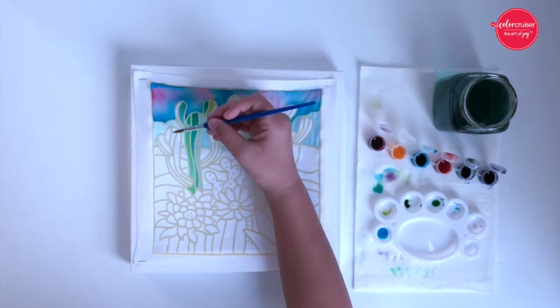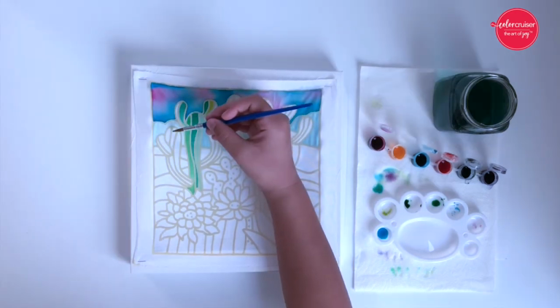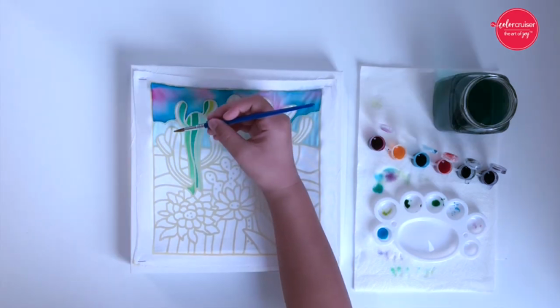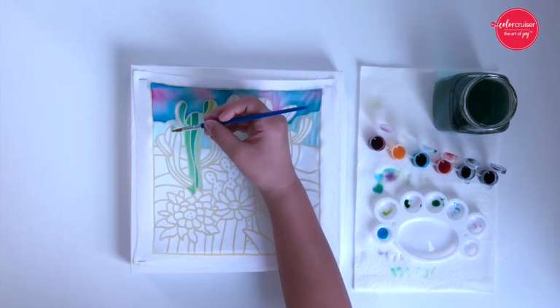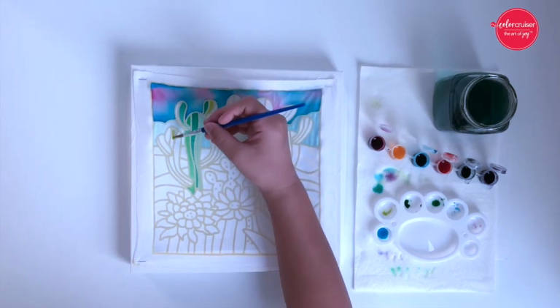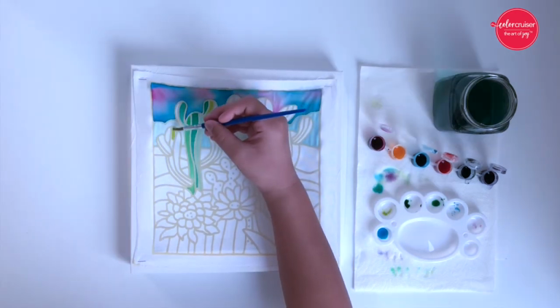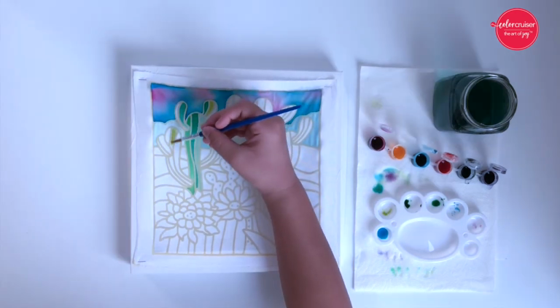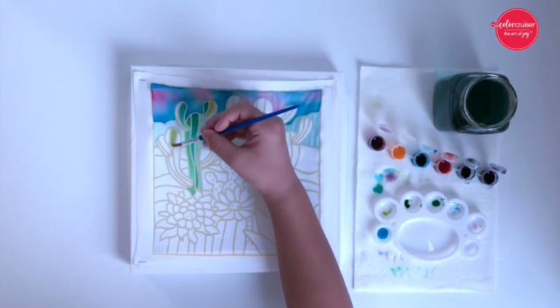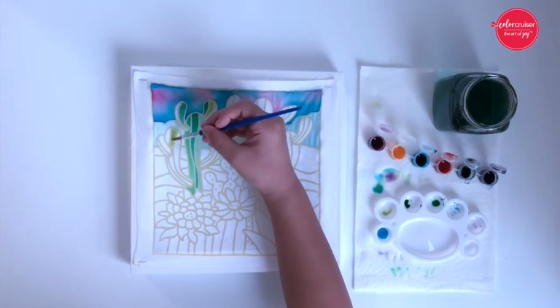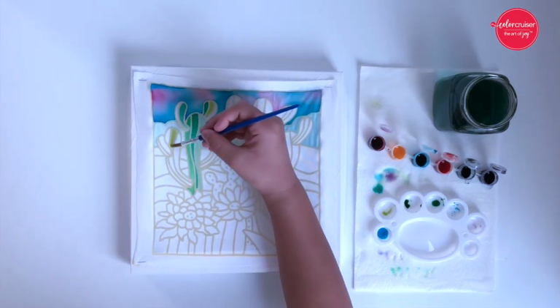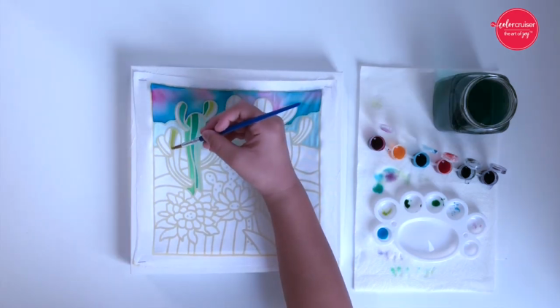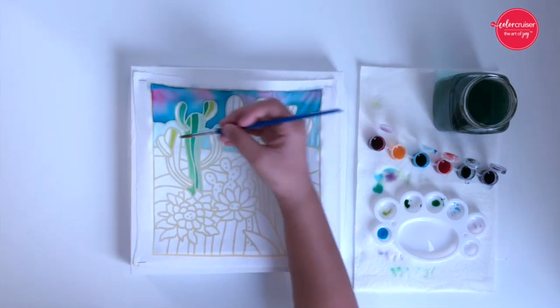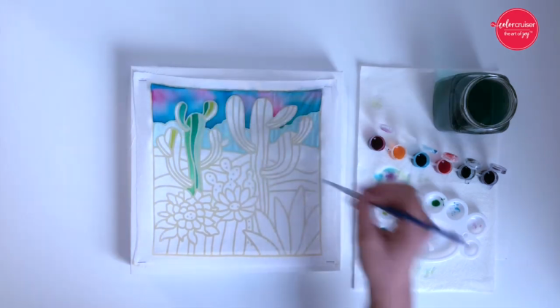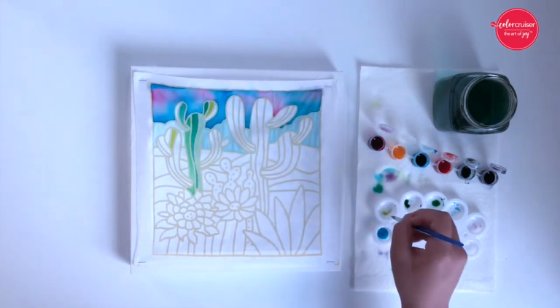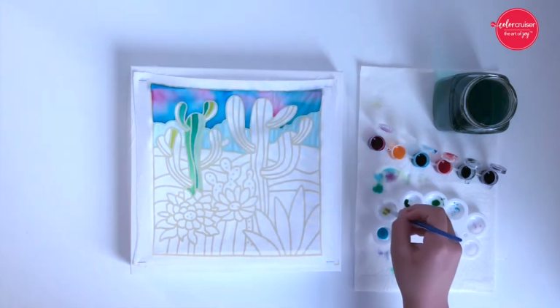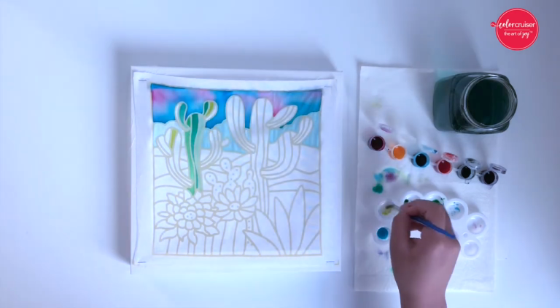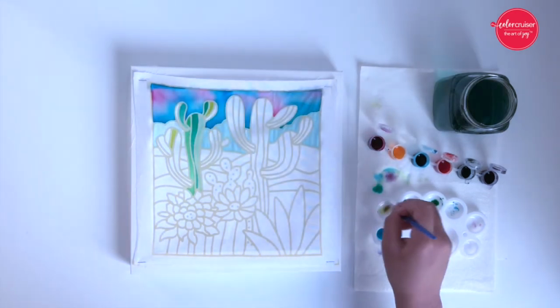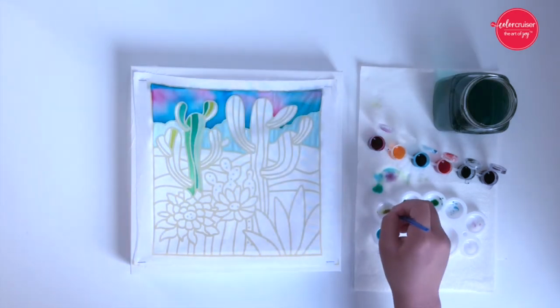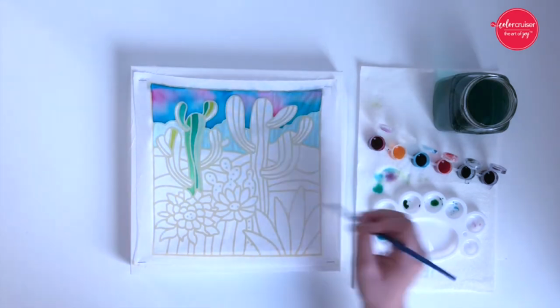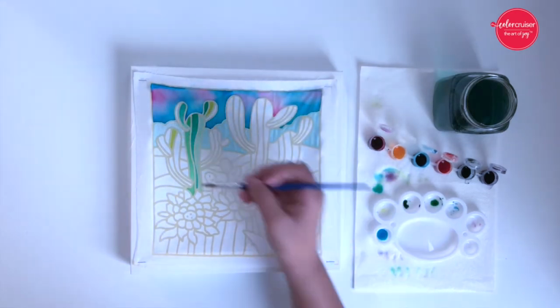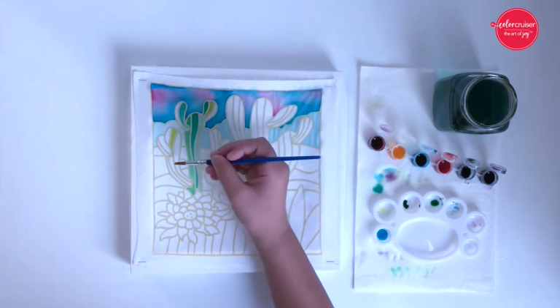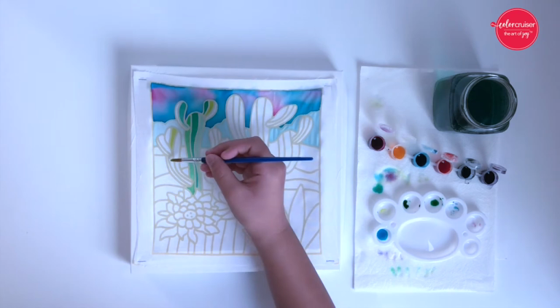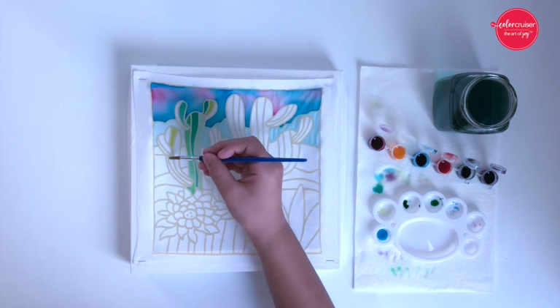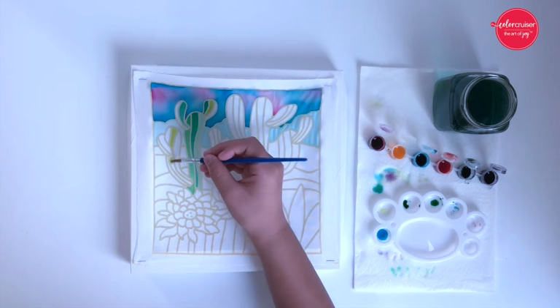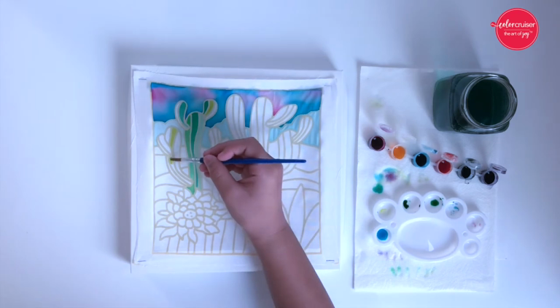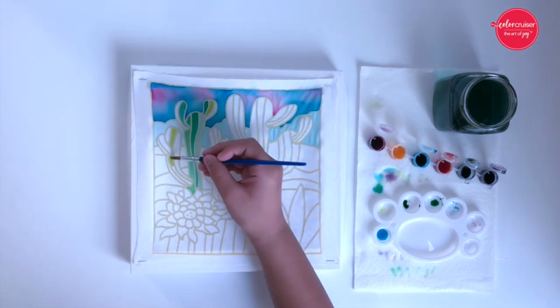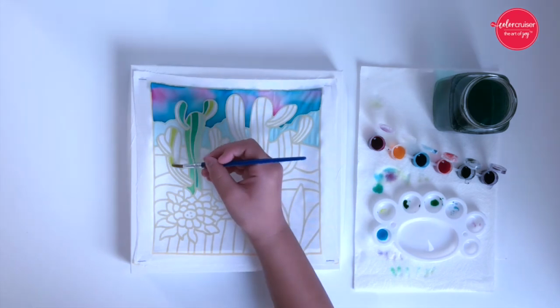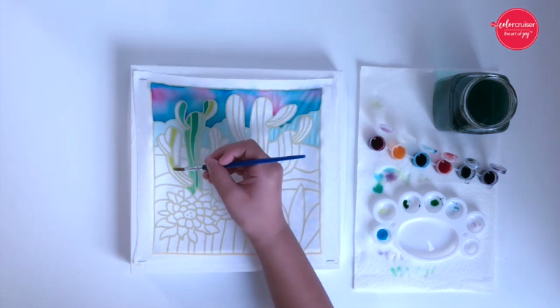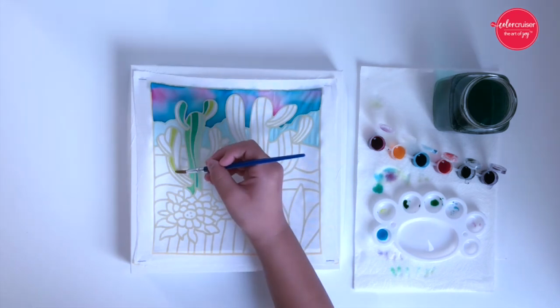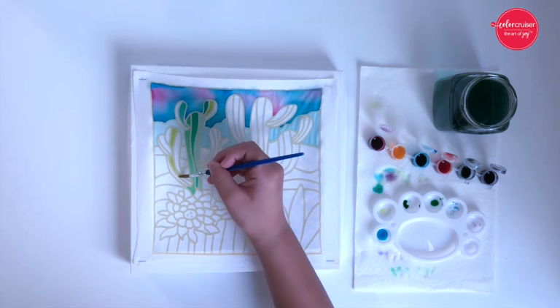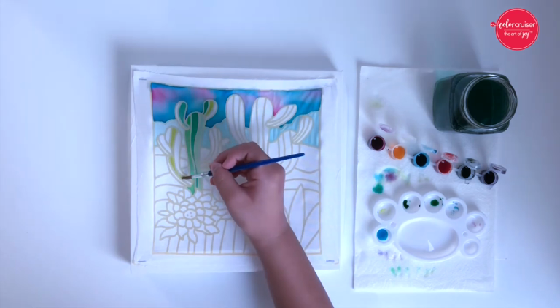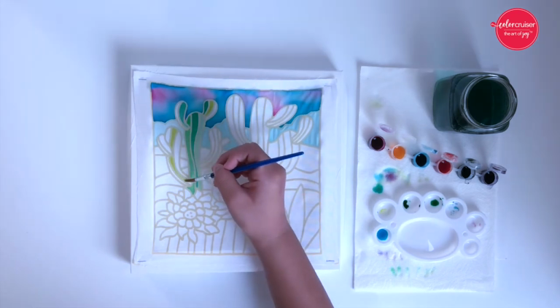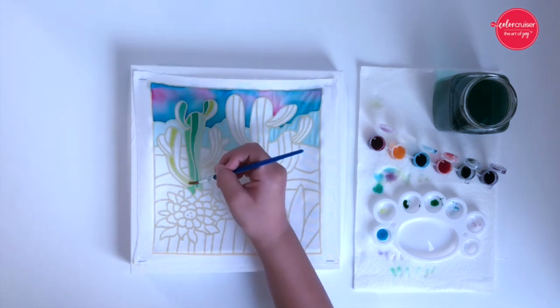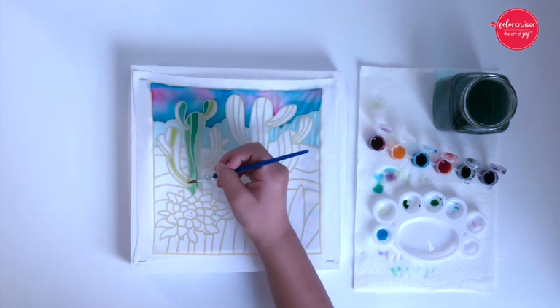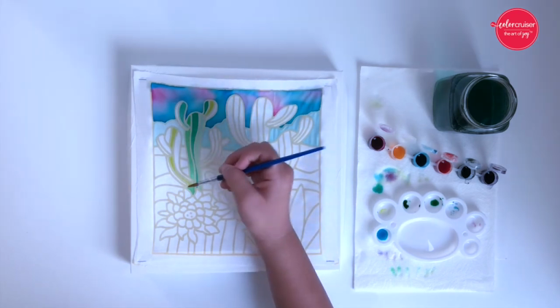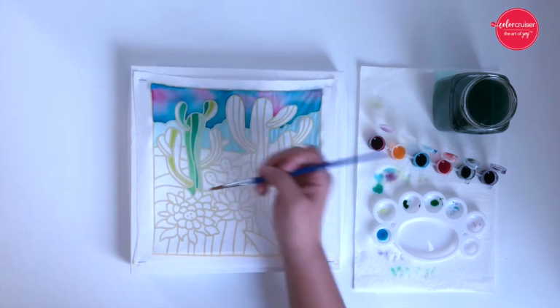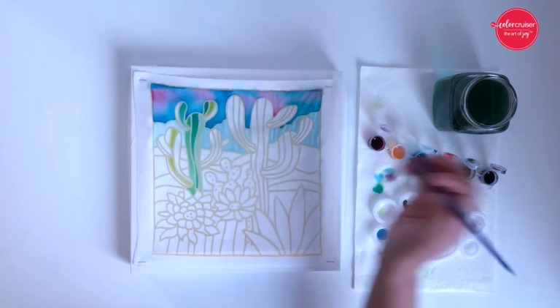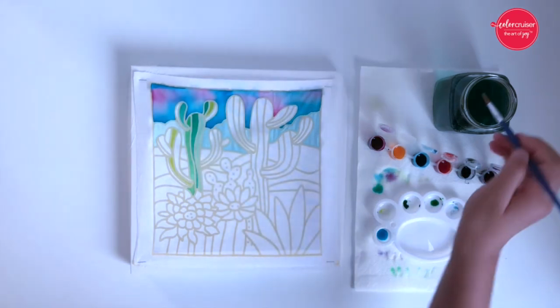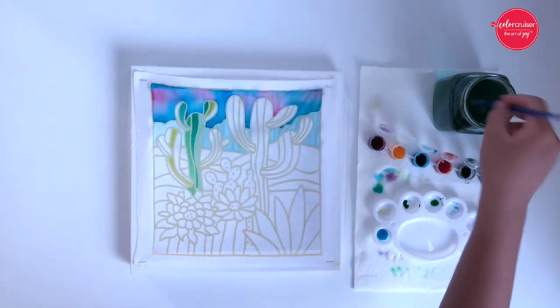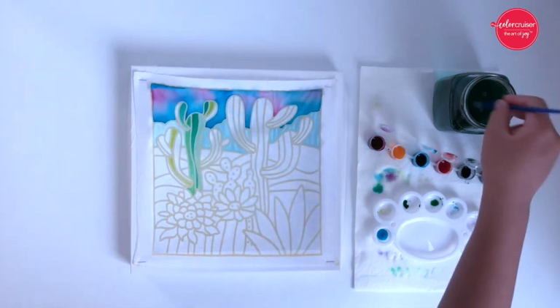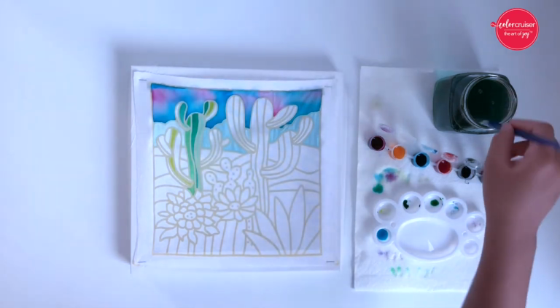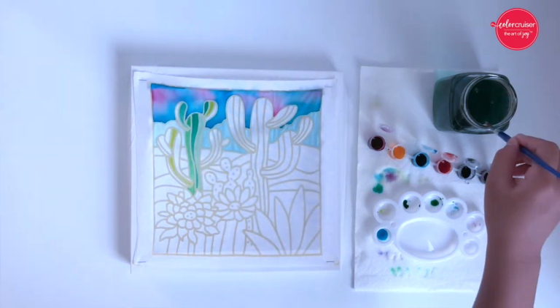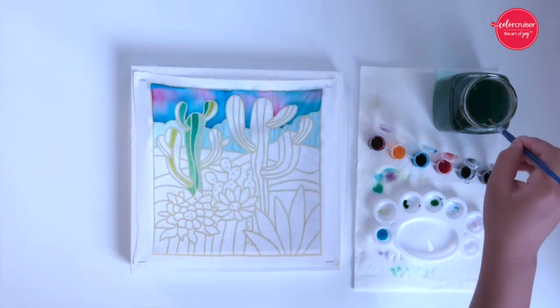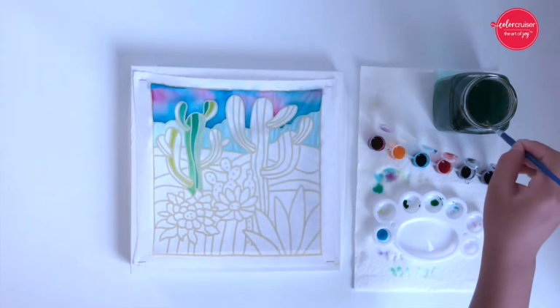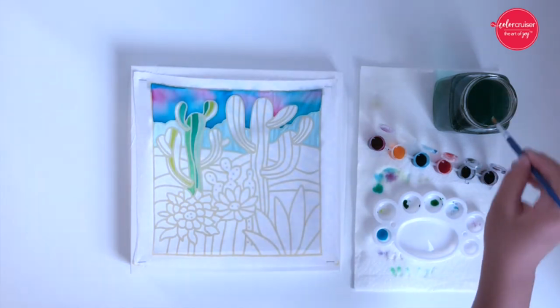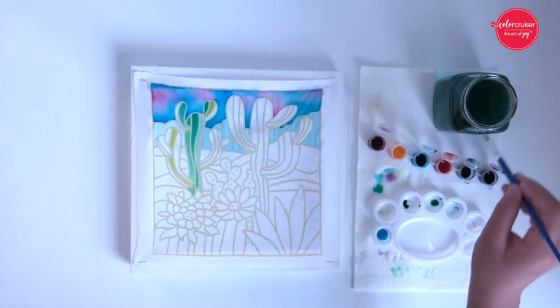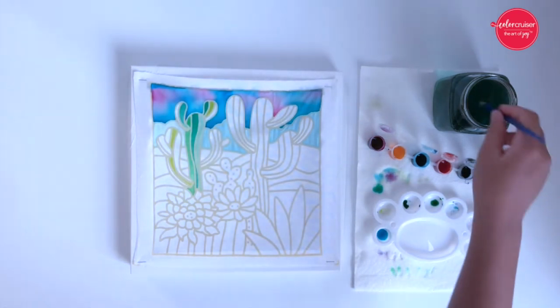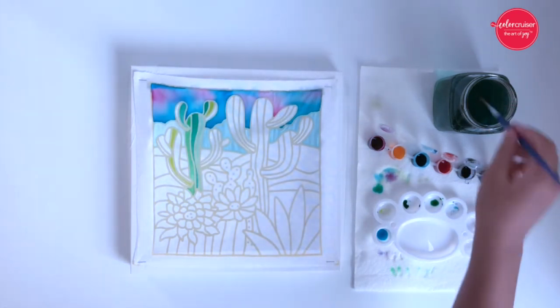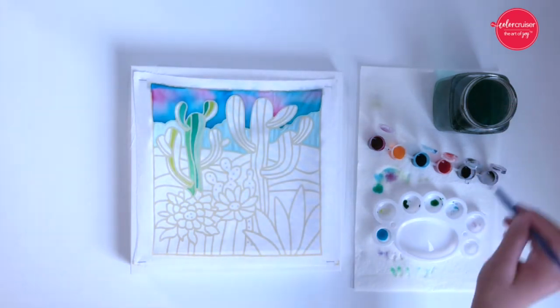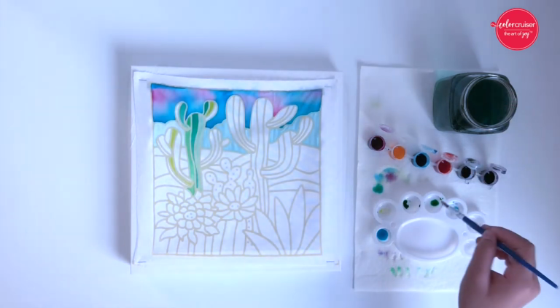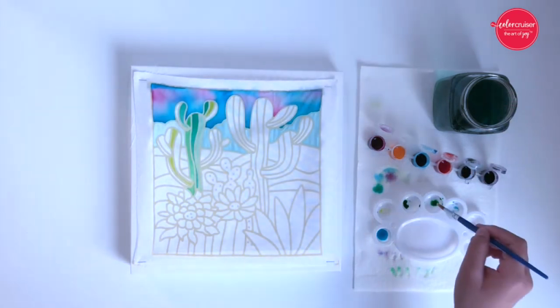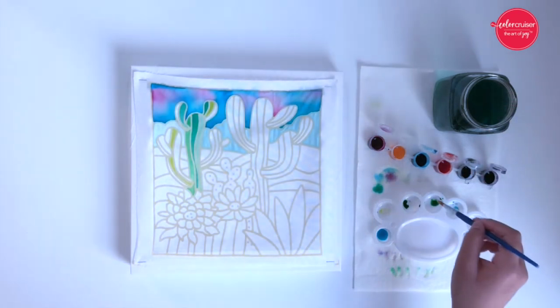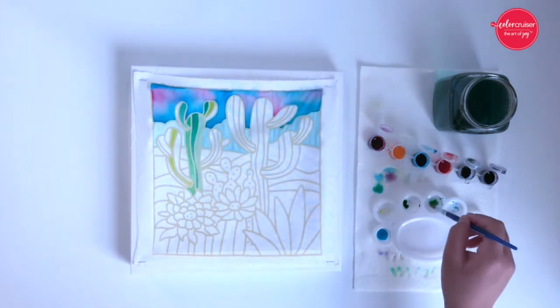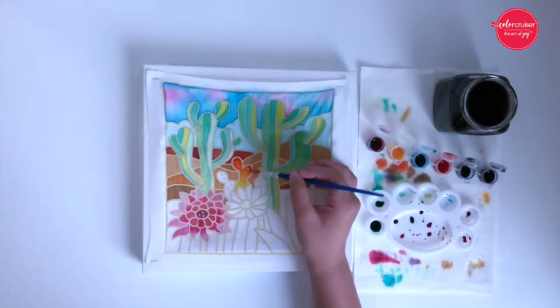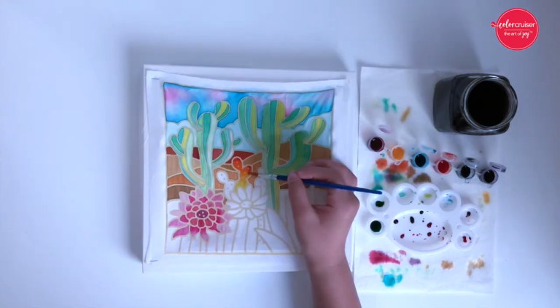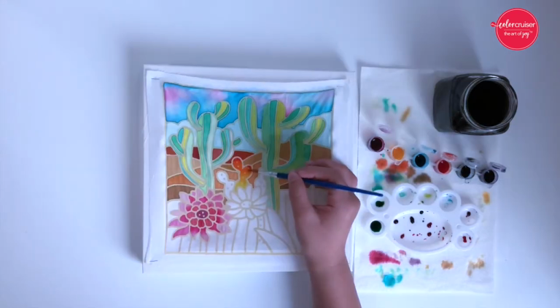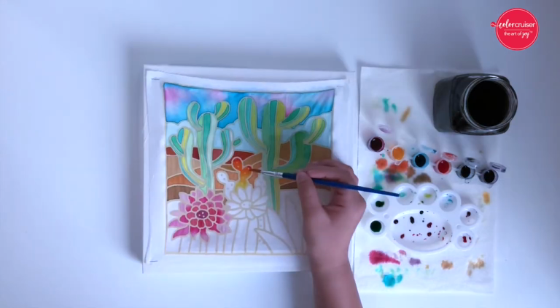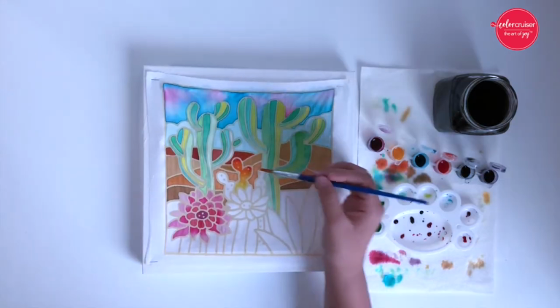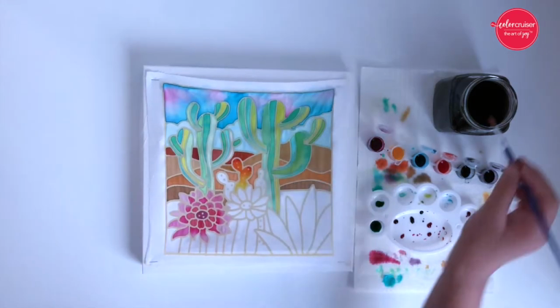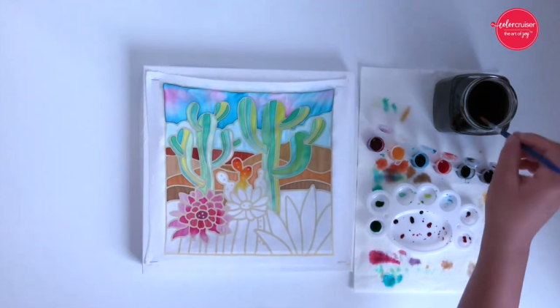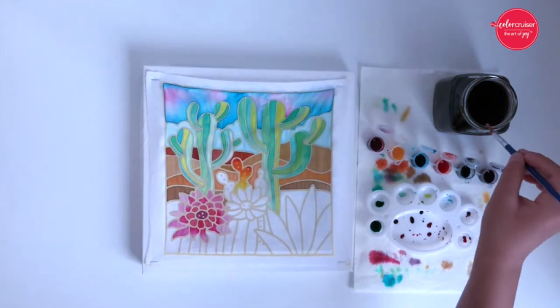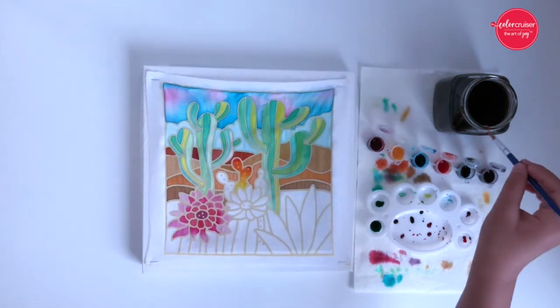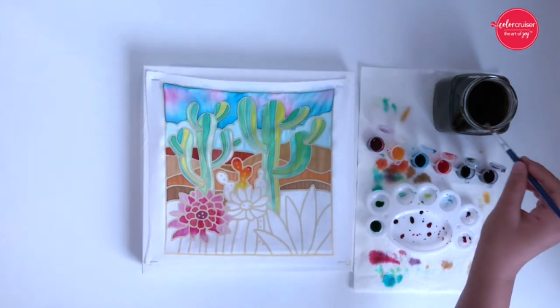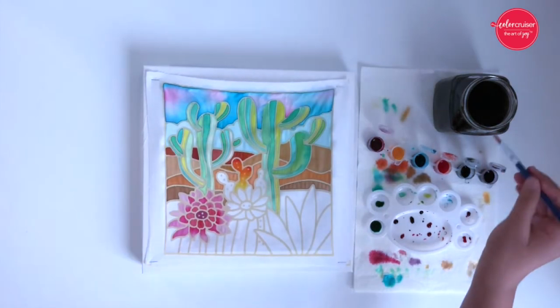Mixing water into the paint will create a lighter color. If you'd like a darker color, dip your brush directly into the paint of your choice.